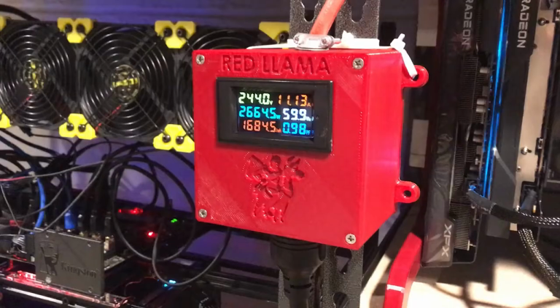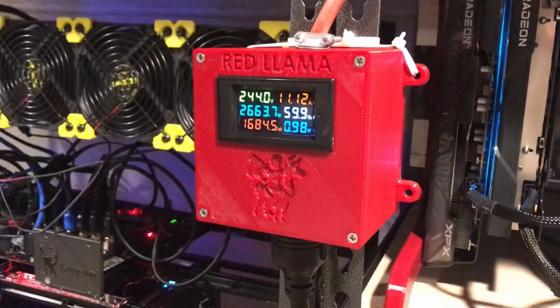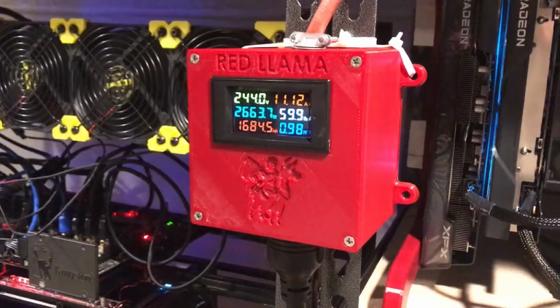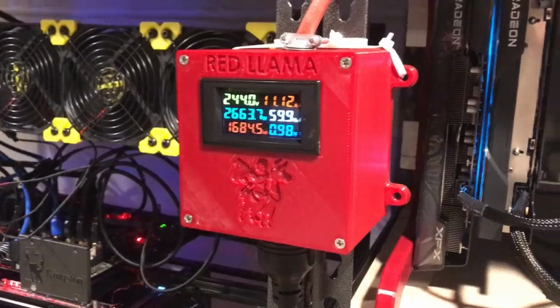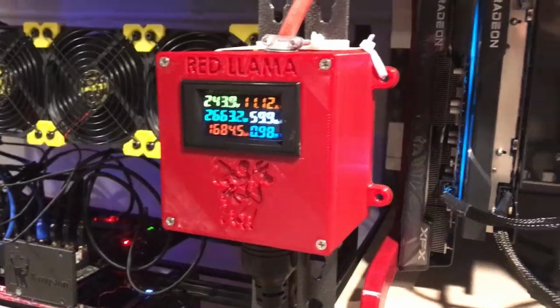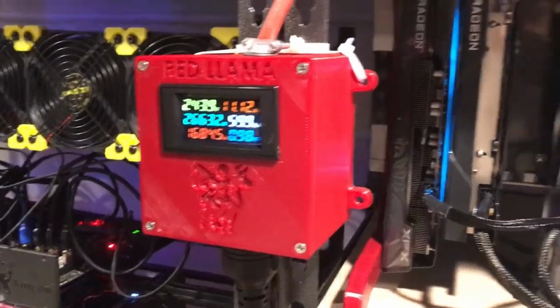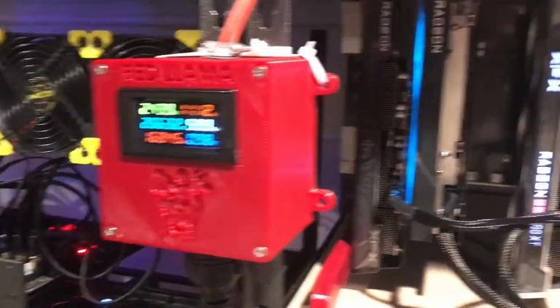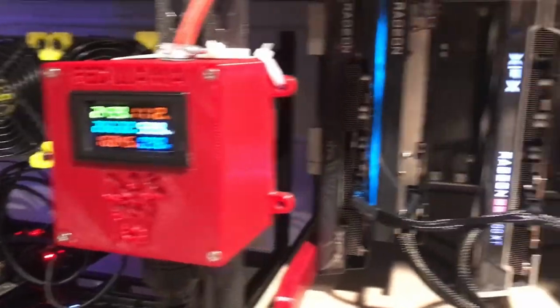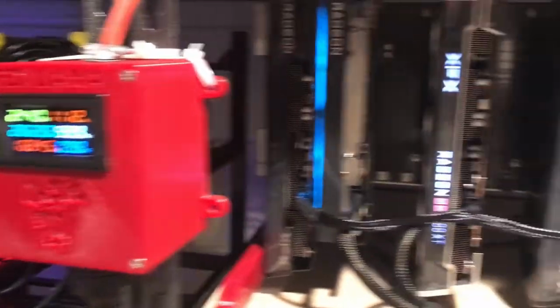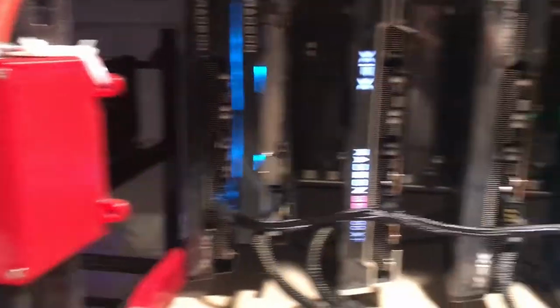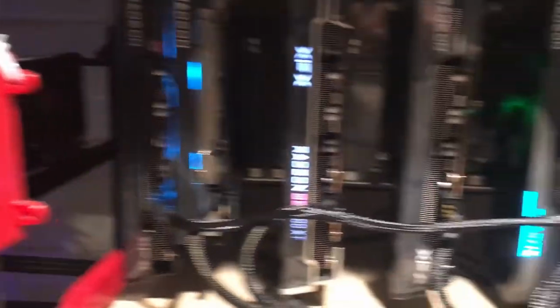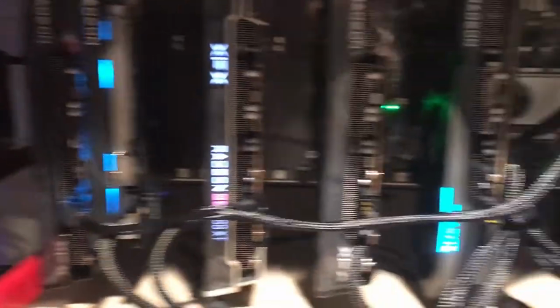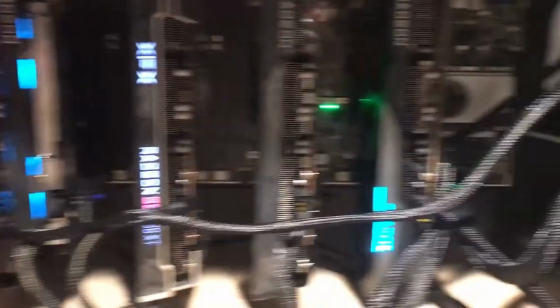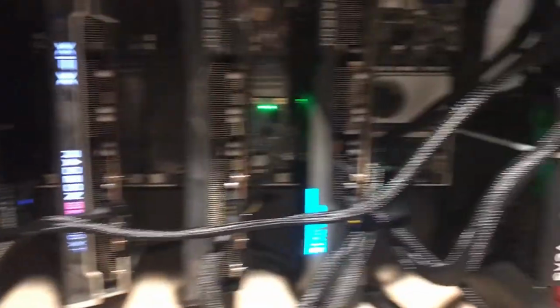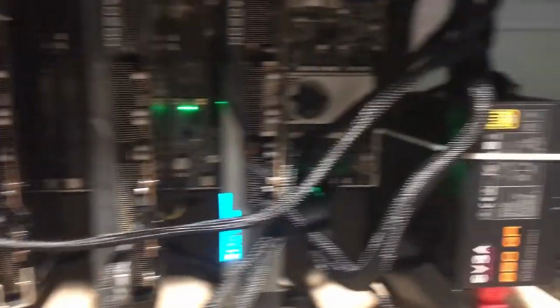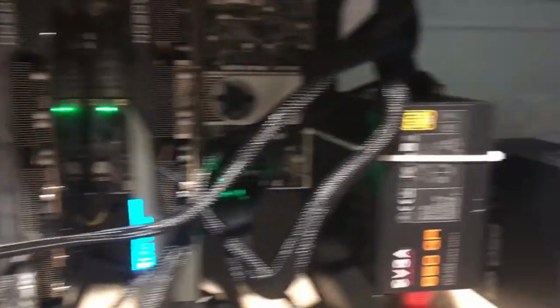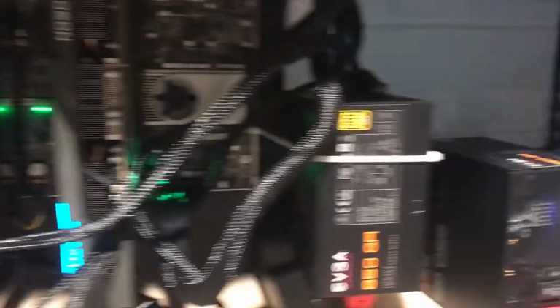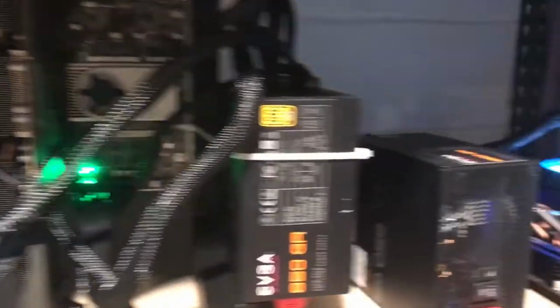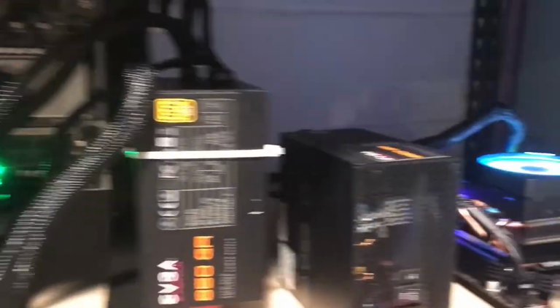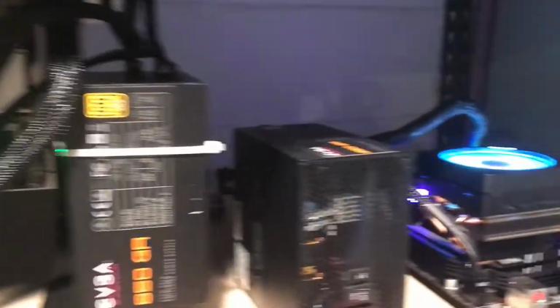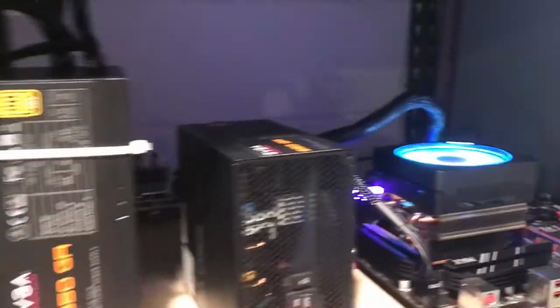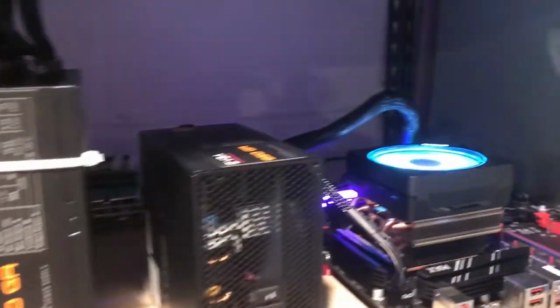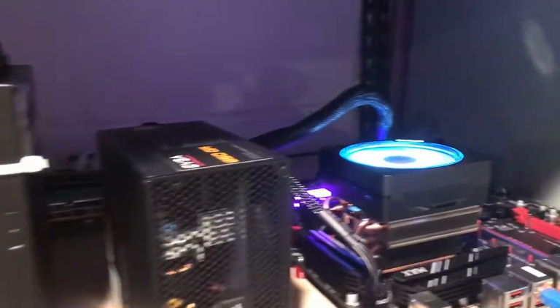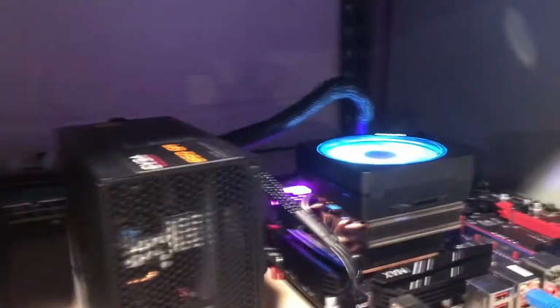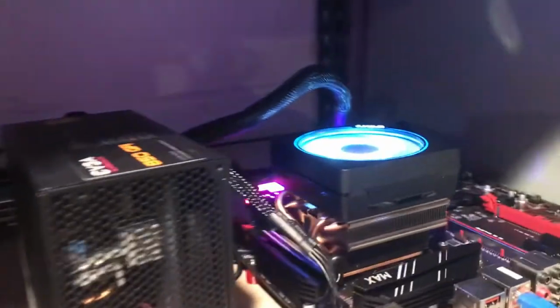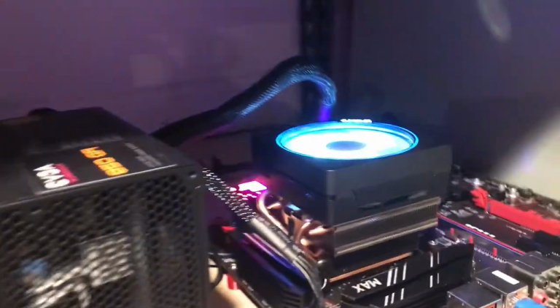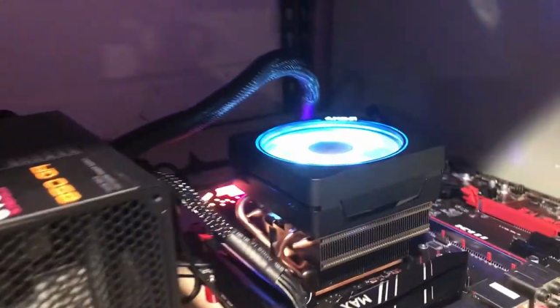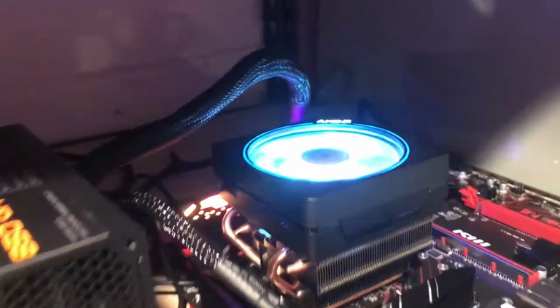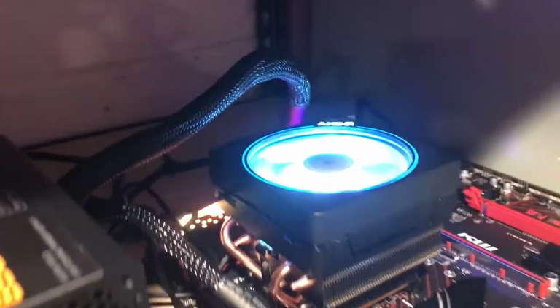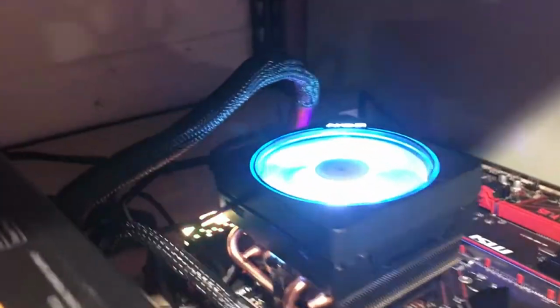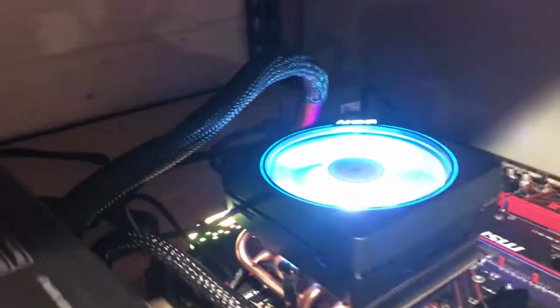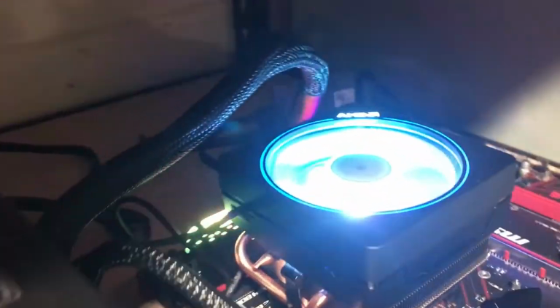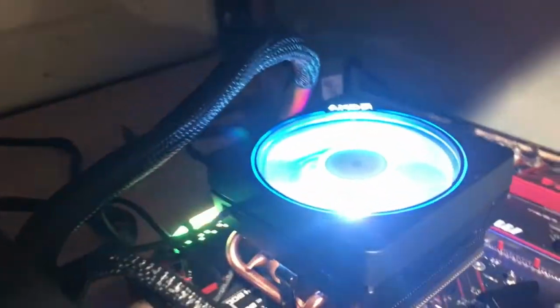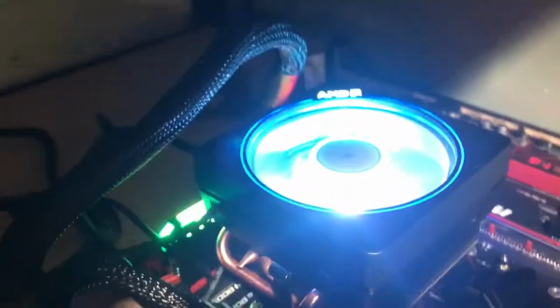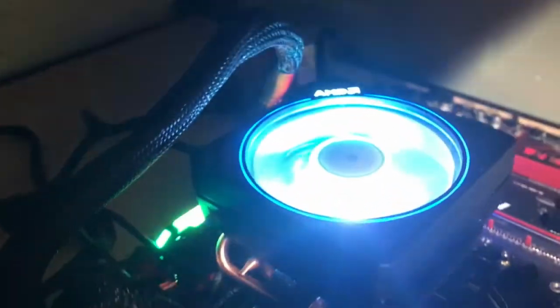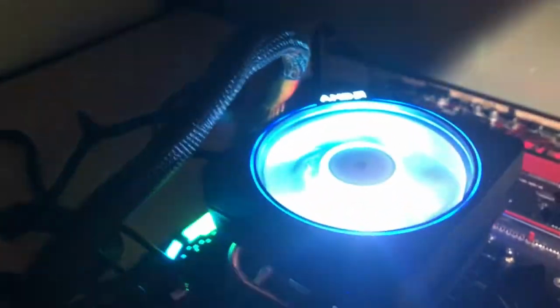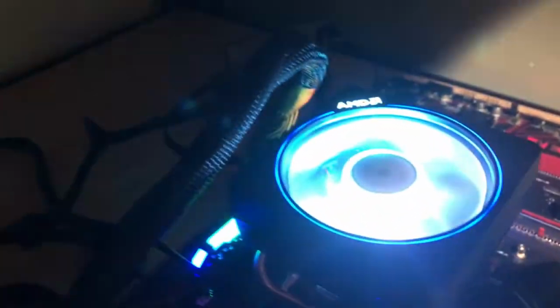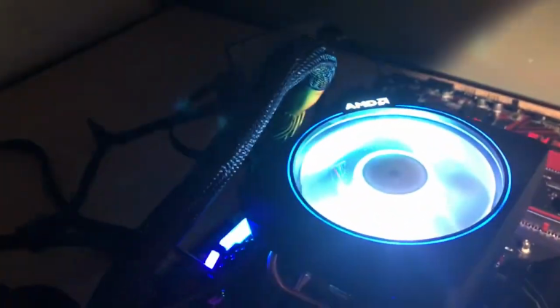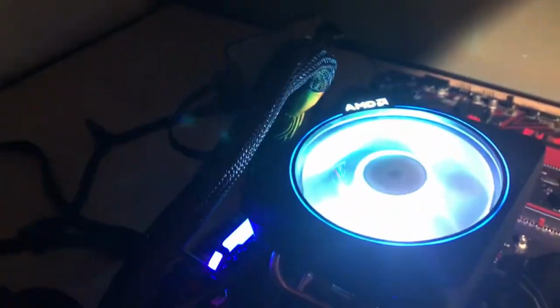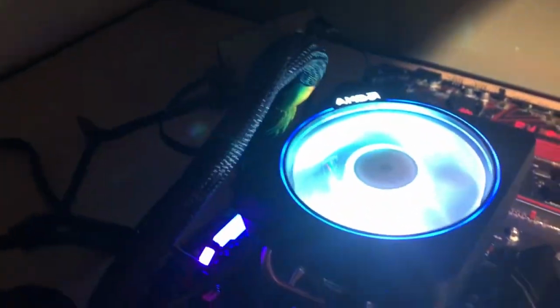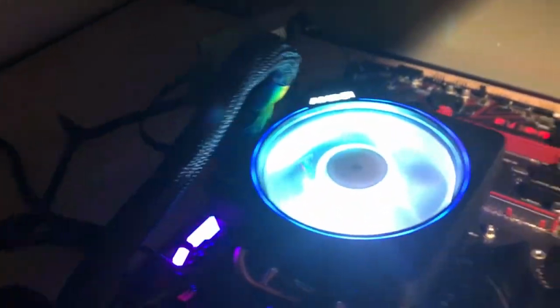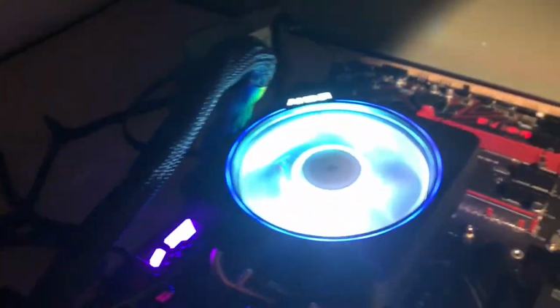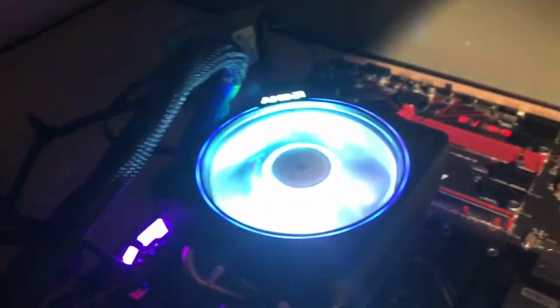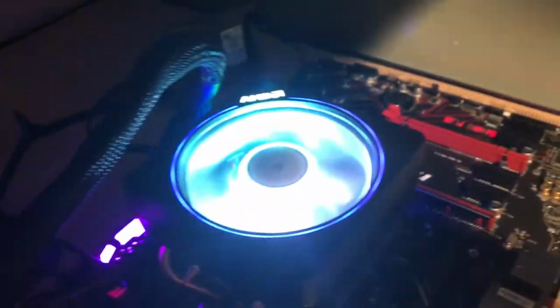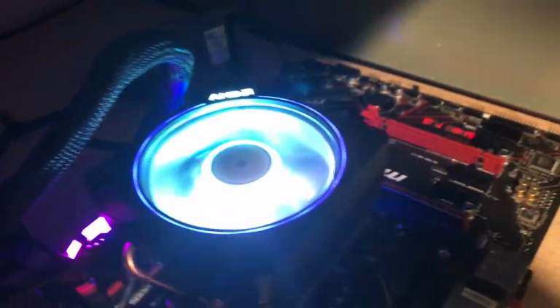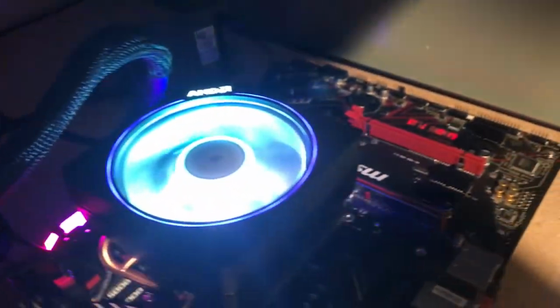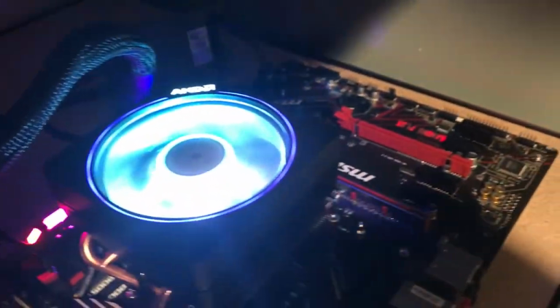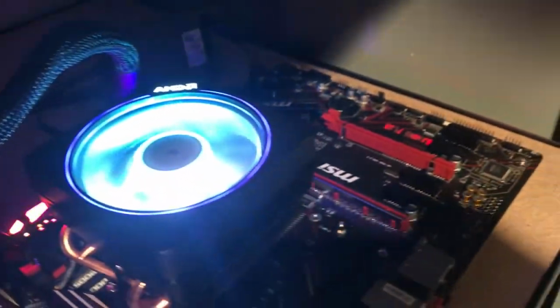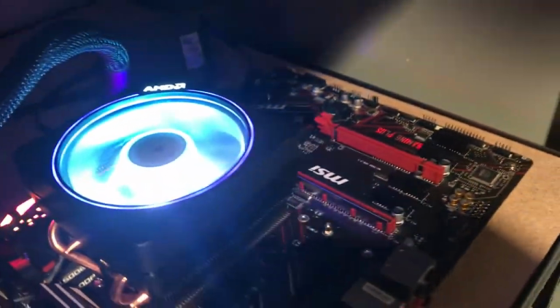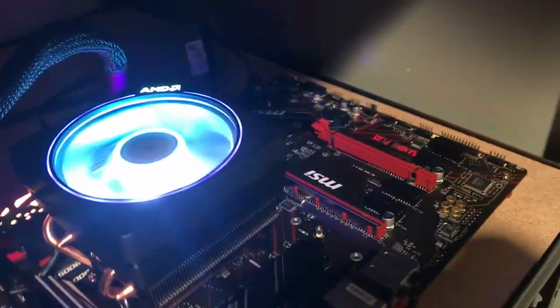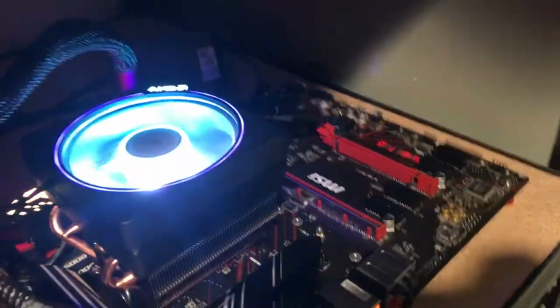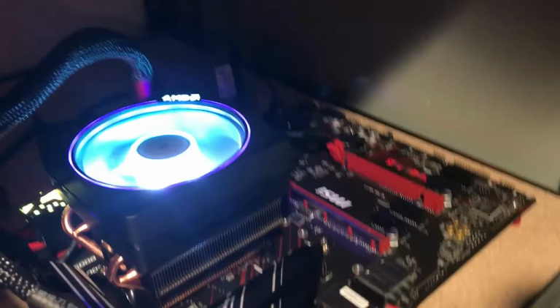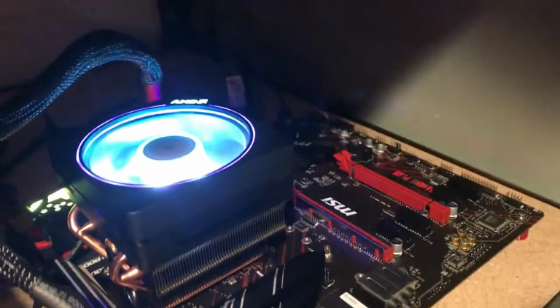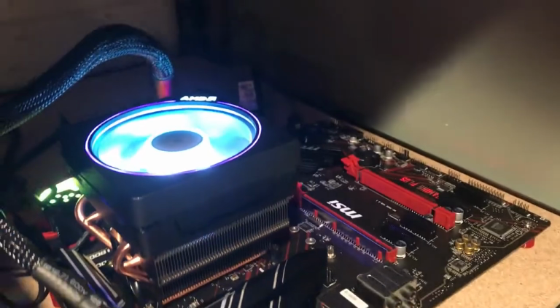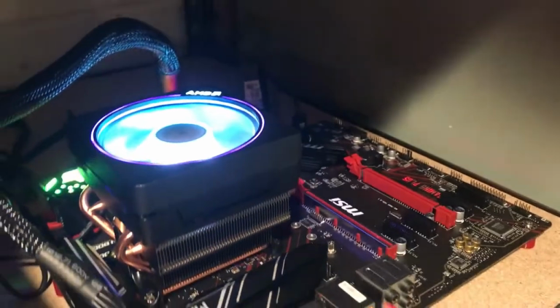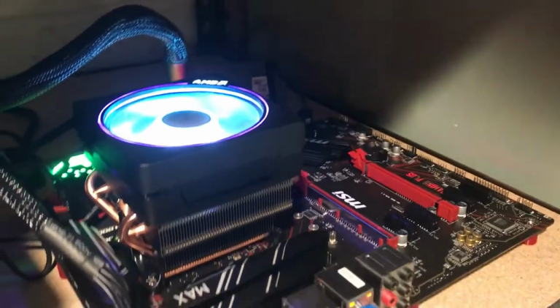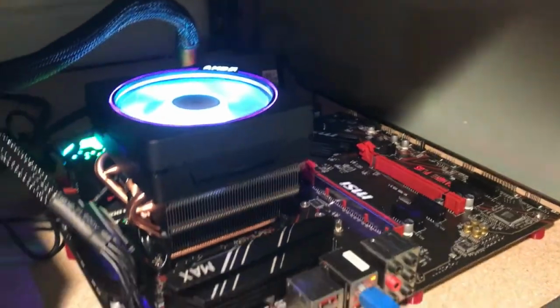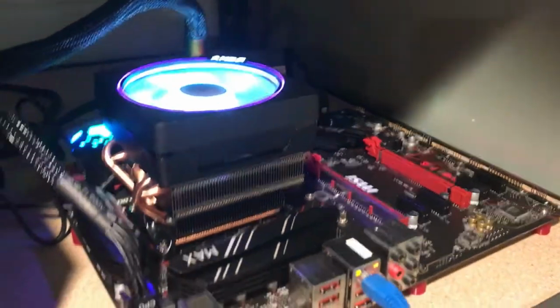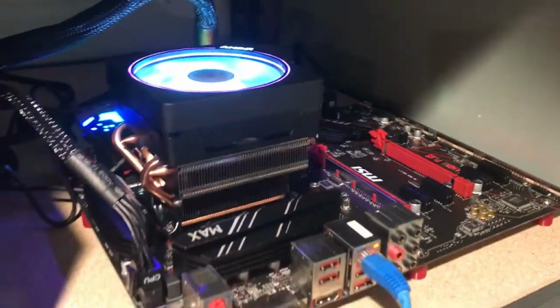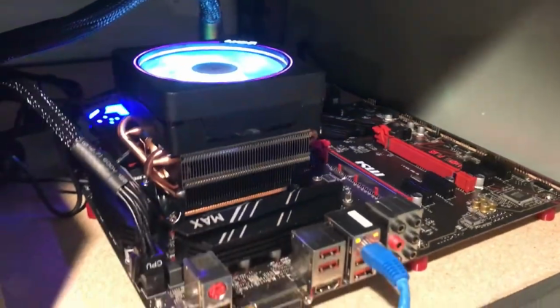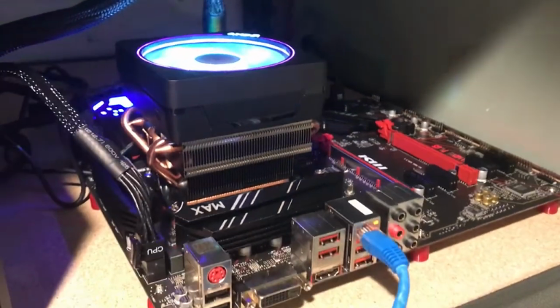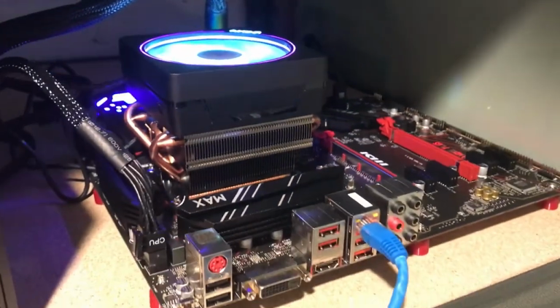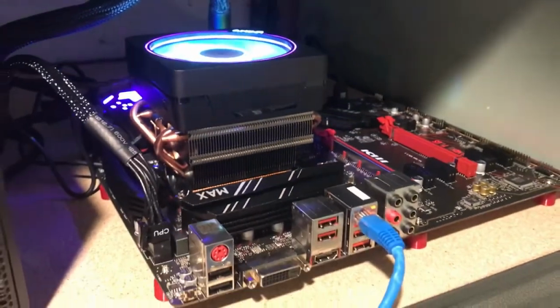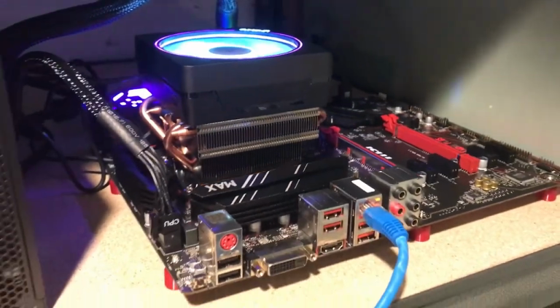Hey guys, RedLama here. Today's video we're going to be looking at this CPU mining rig that me and my son had built.